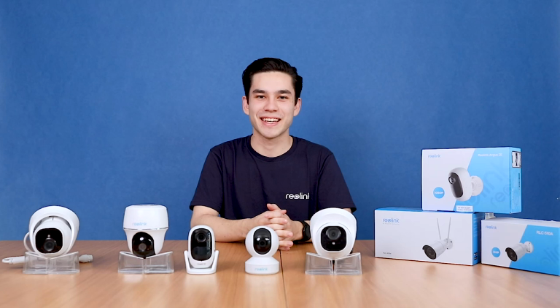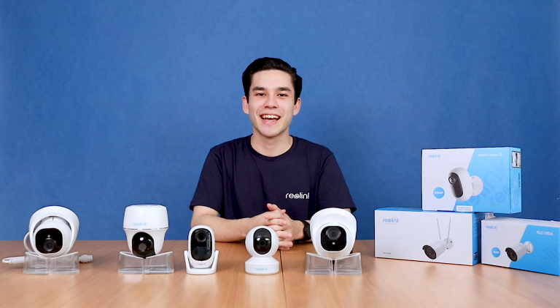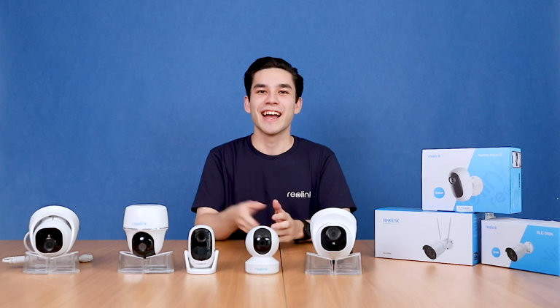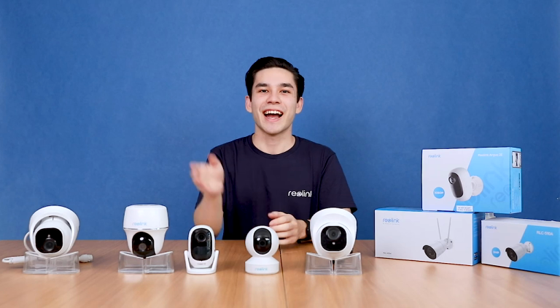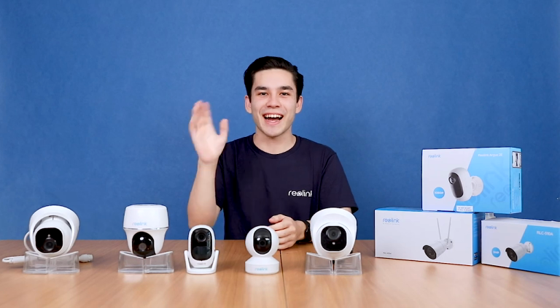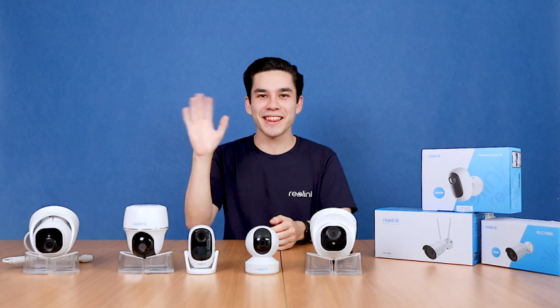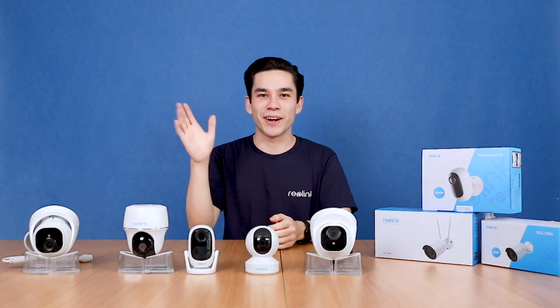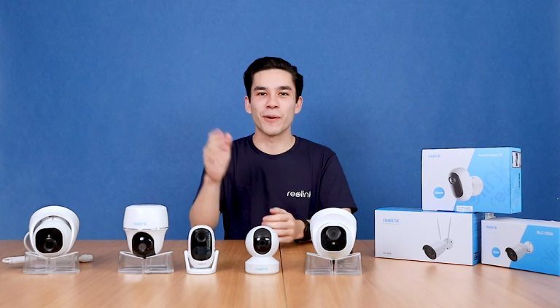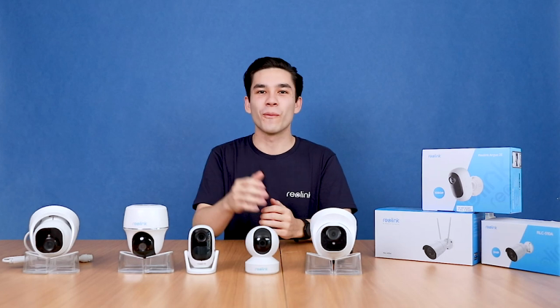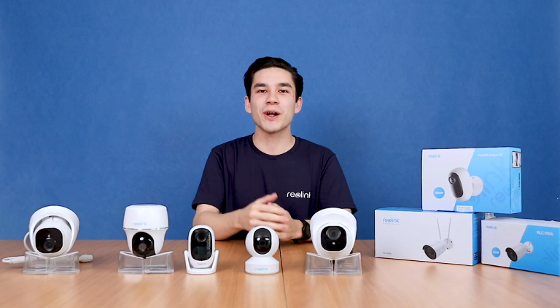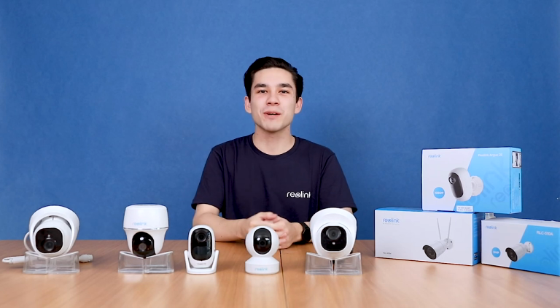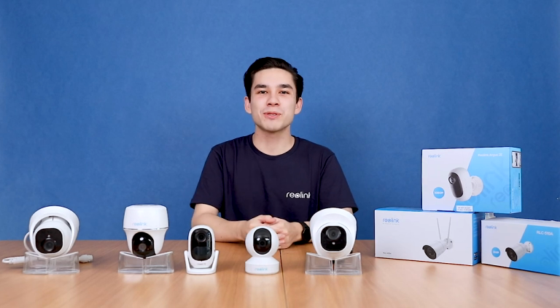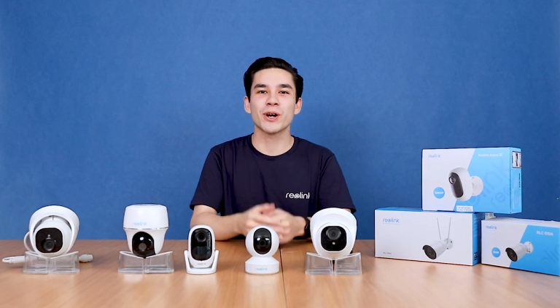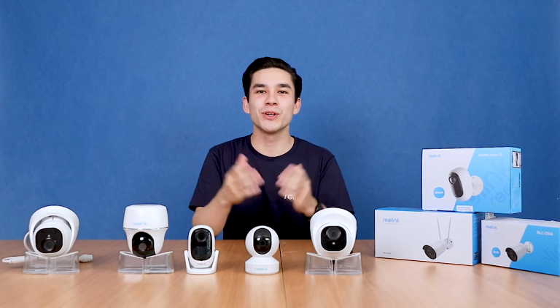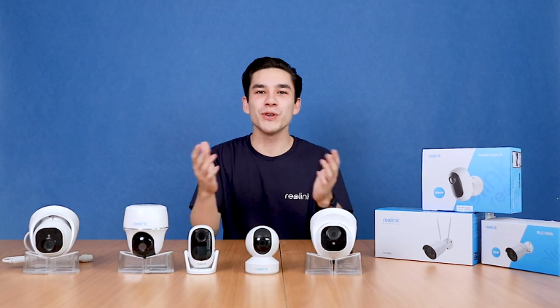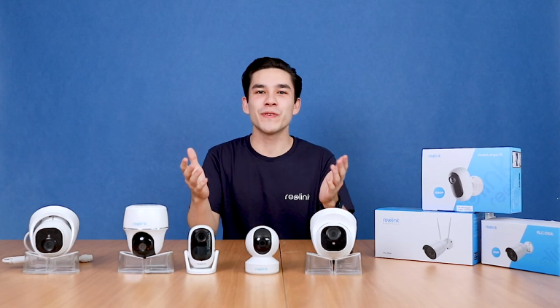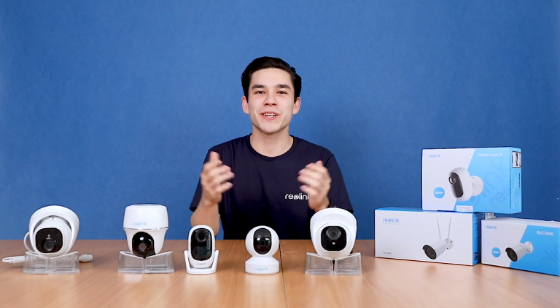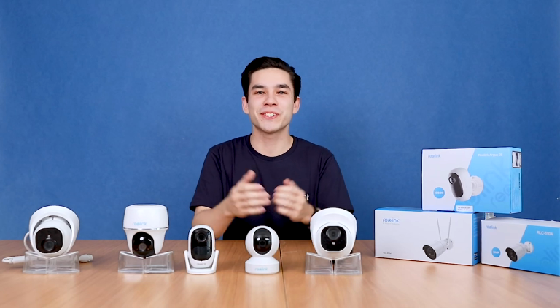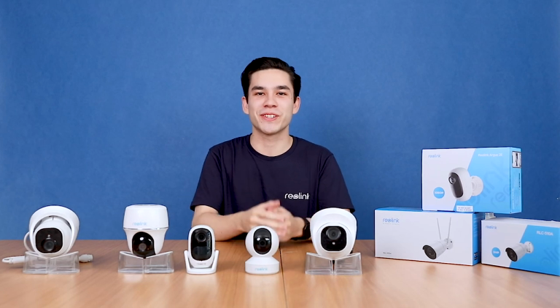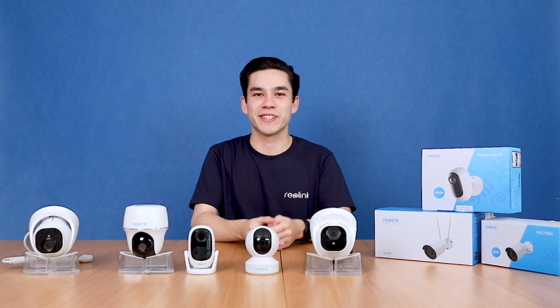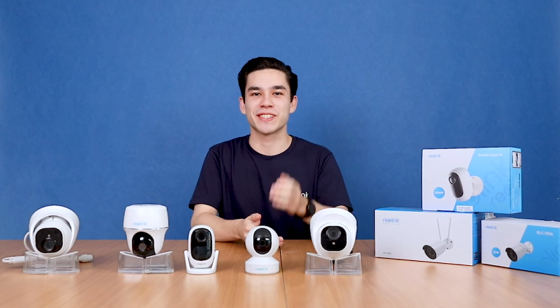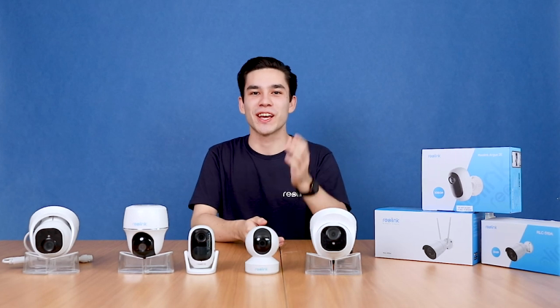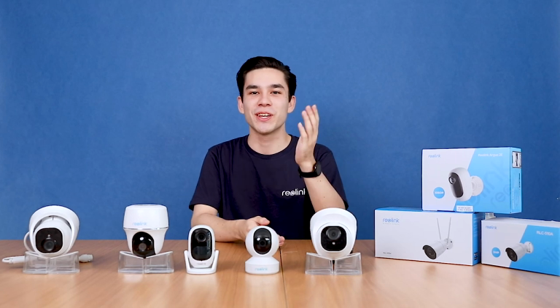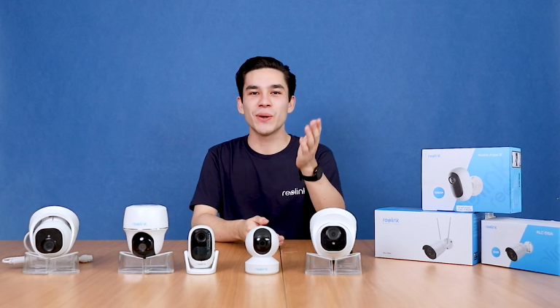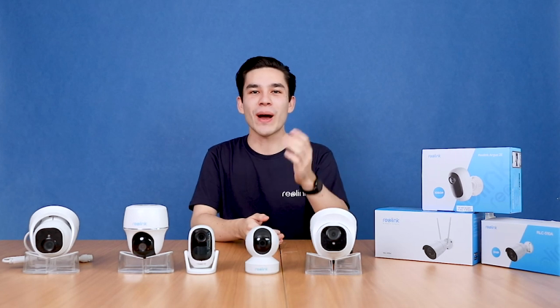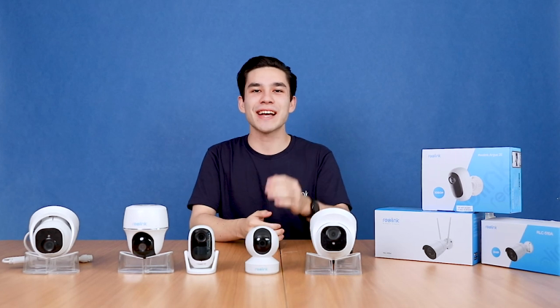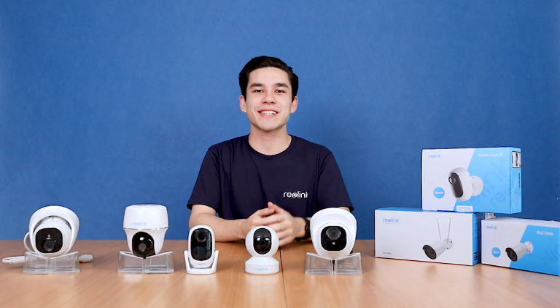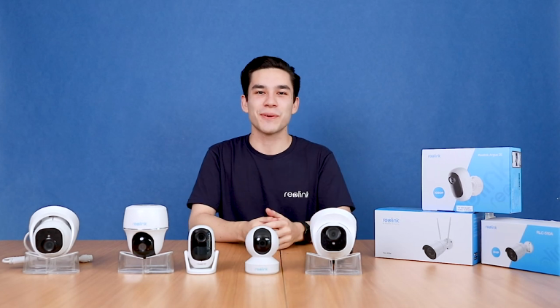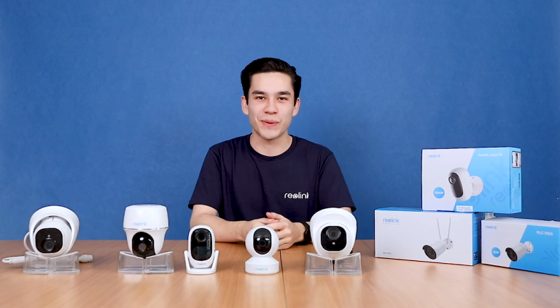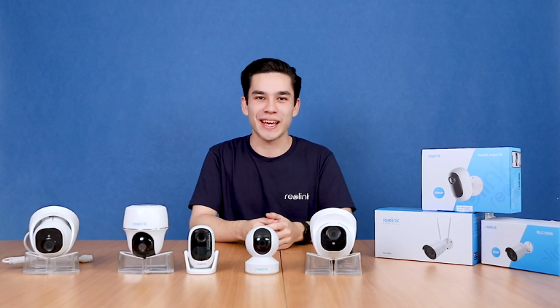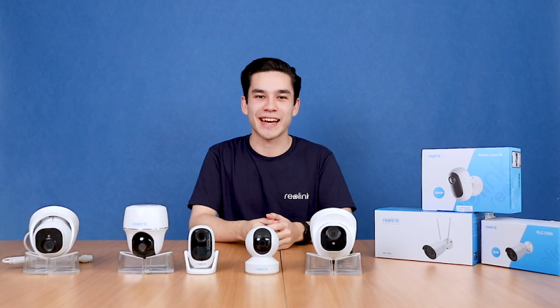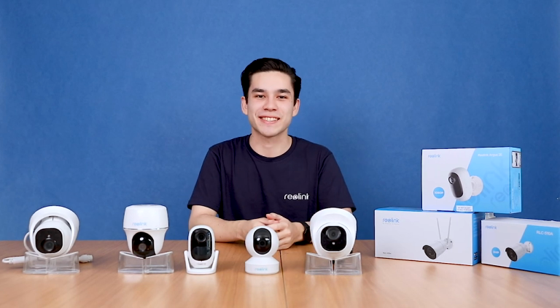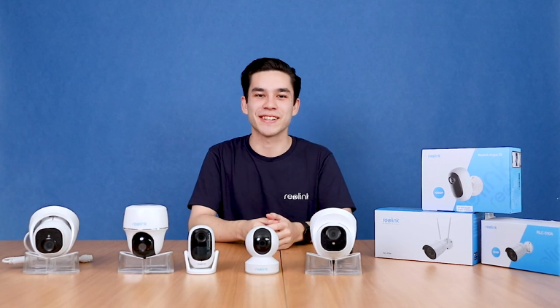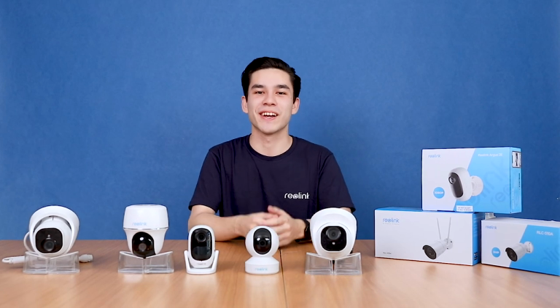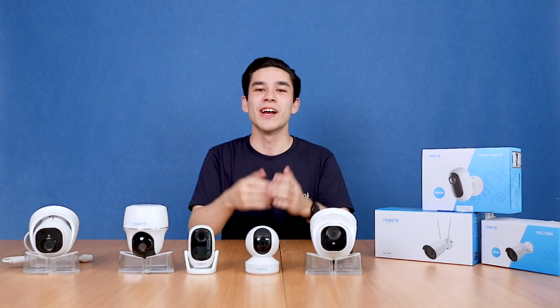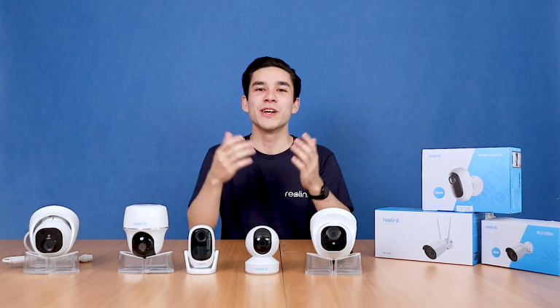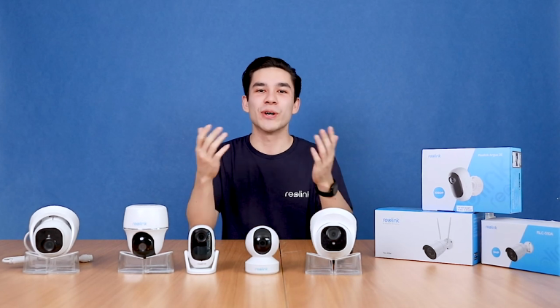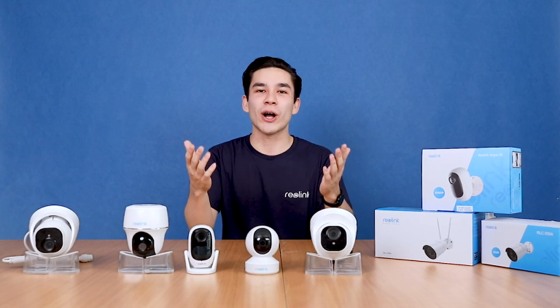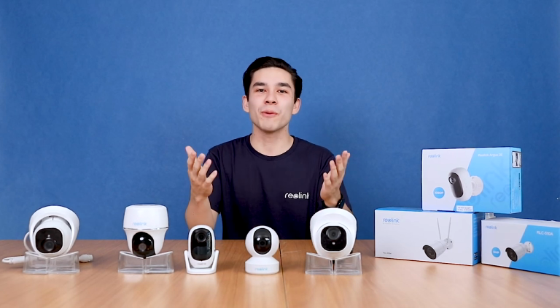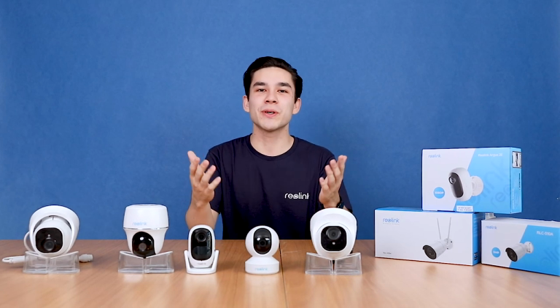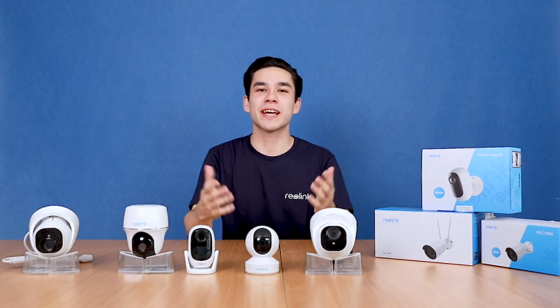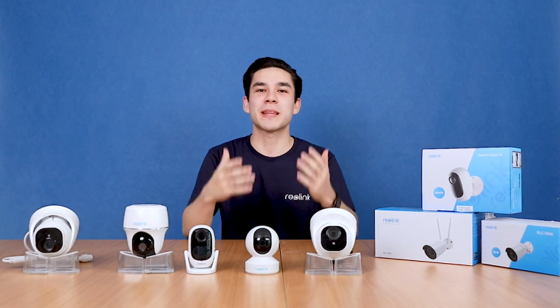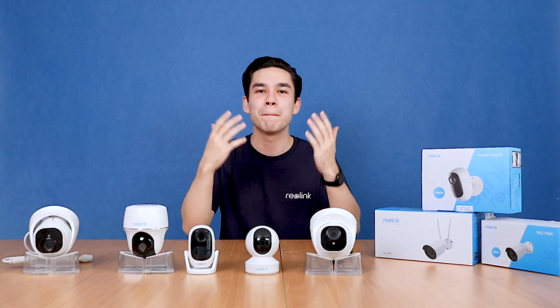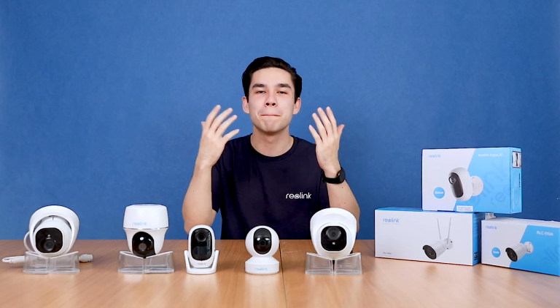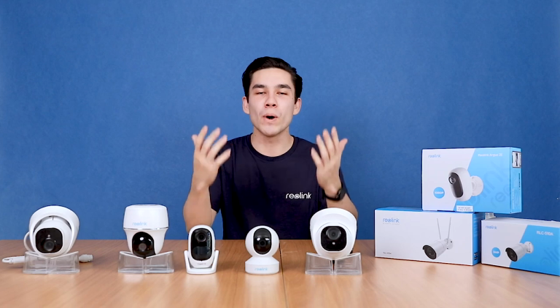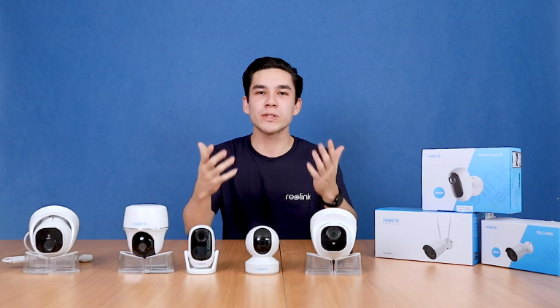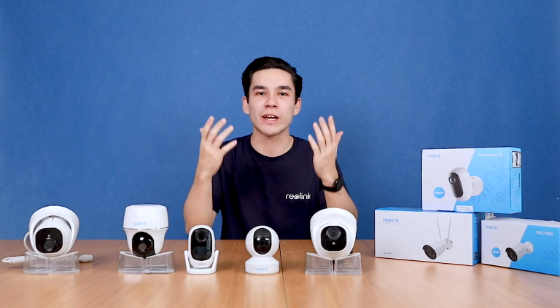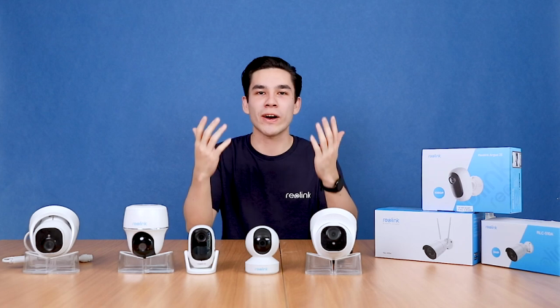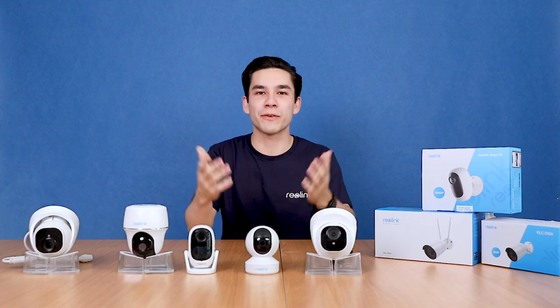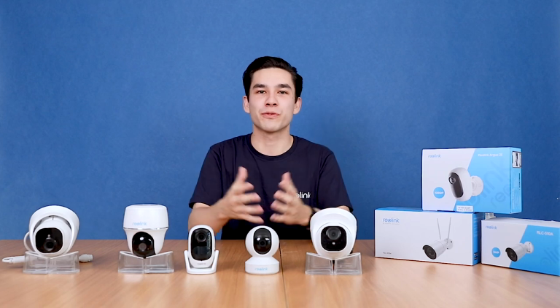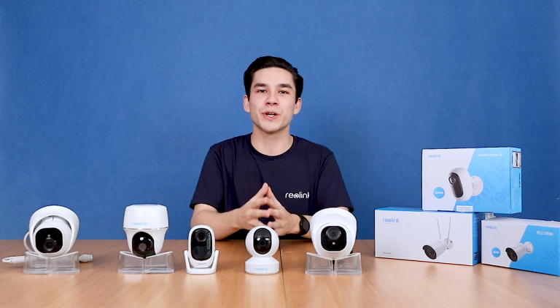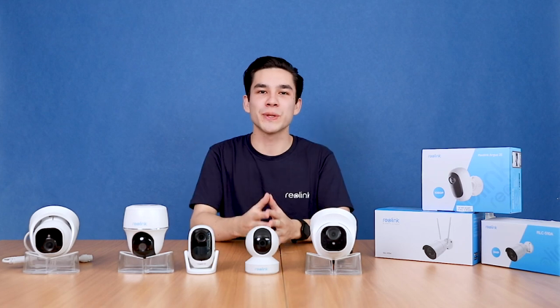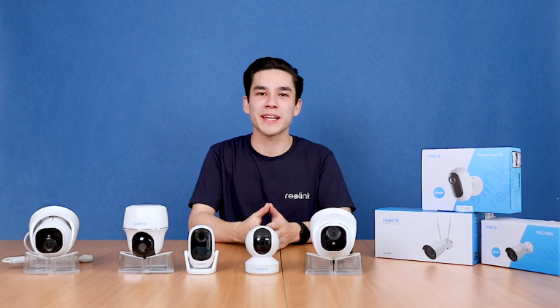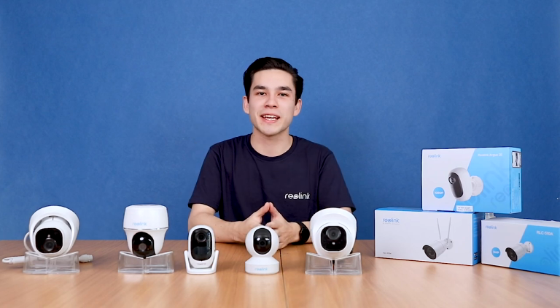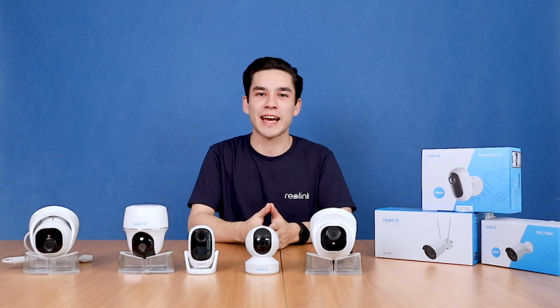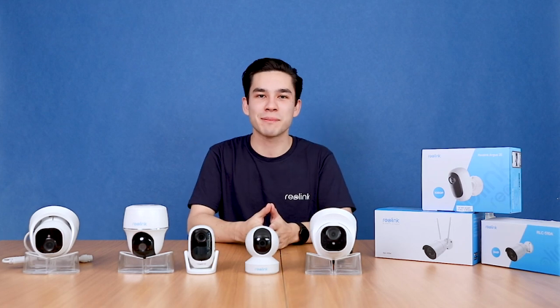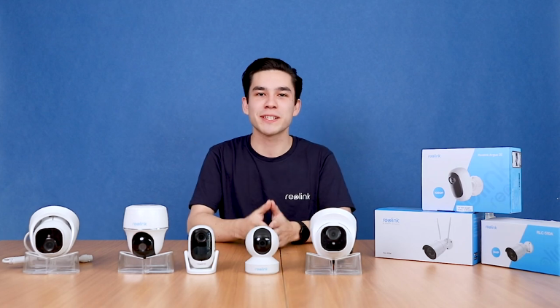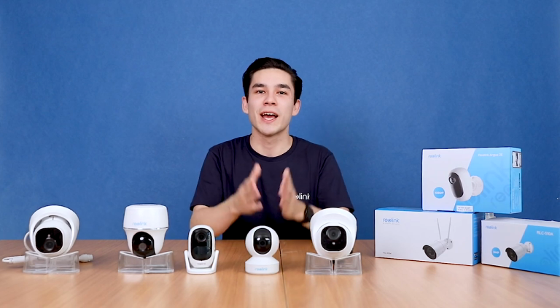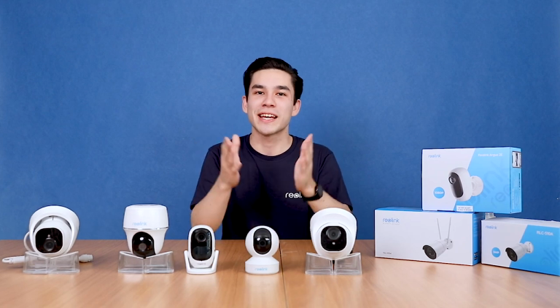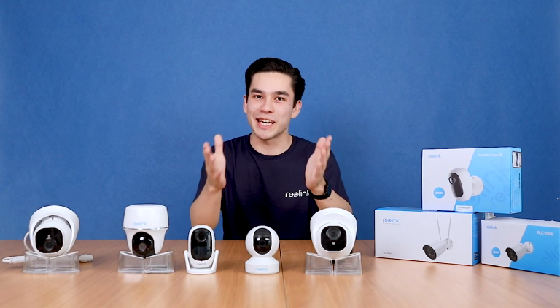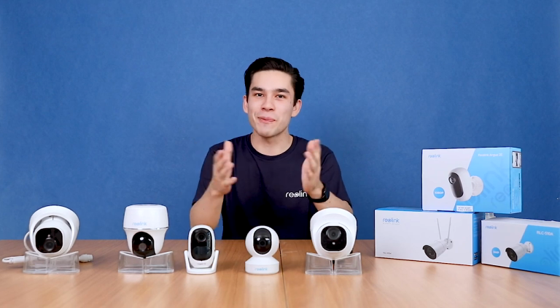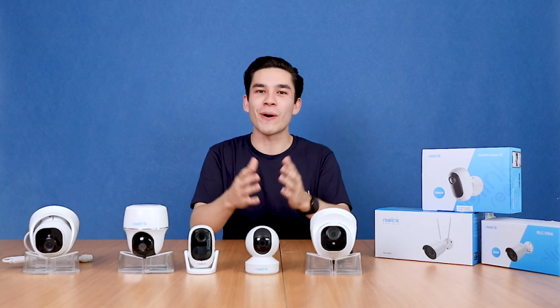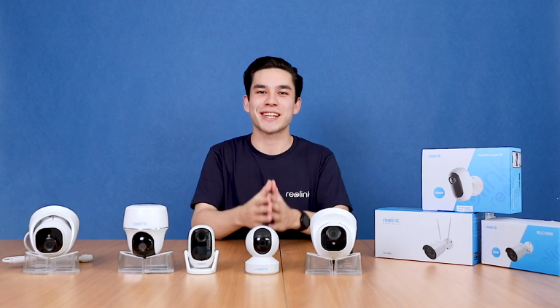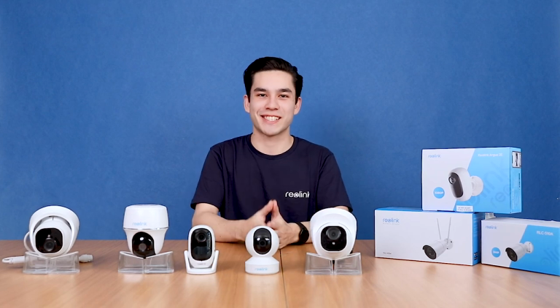Hi there! Welcome to our new video series, You Ask, We Answer! To help you get the most out of Reolink cams, keep watching!